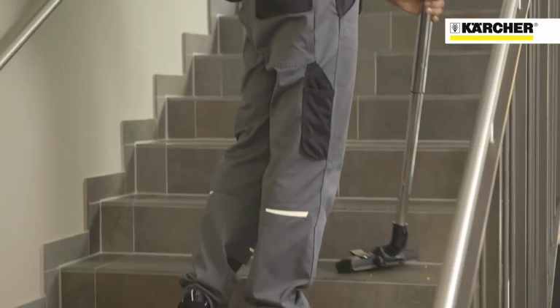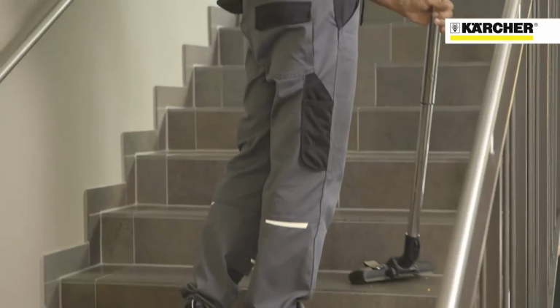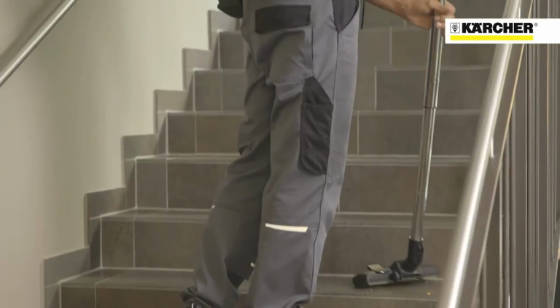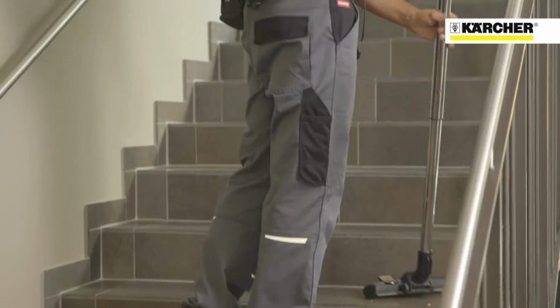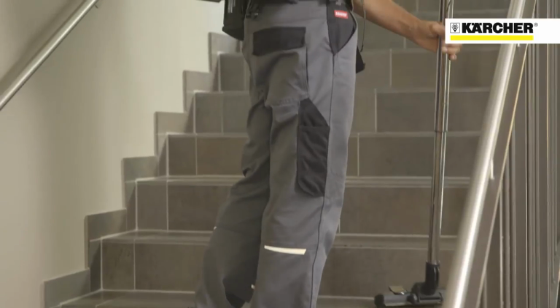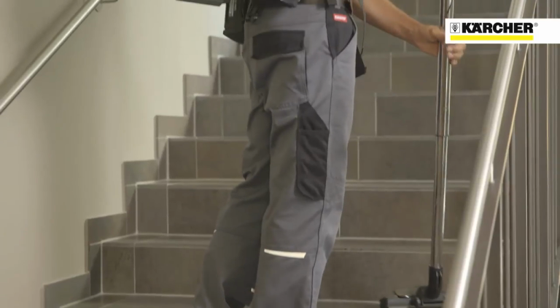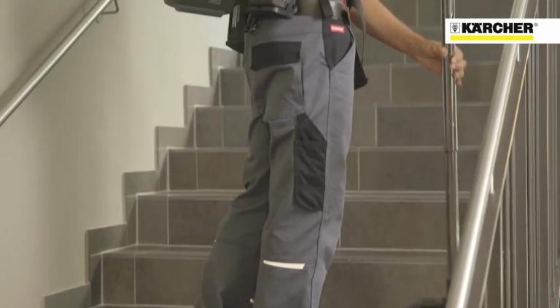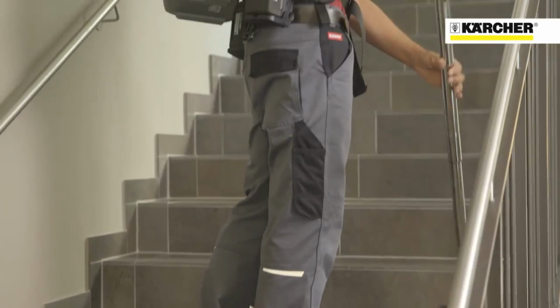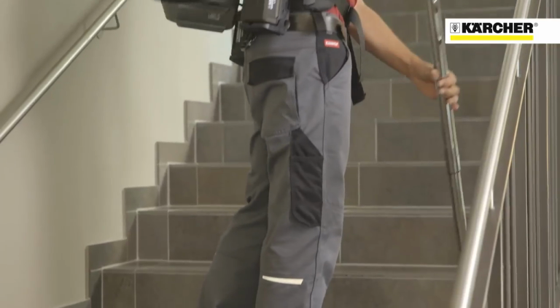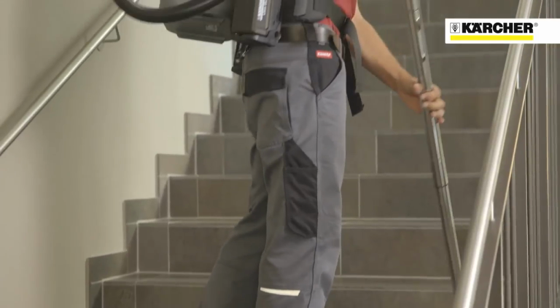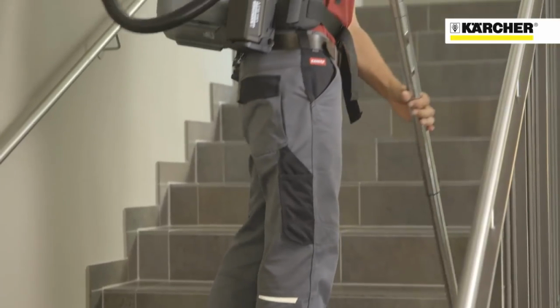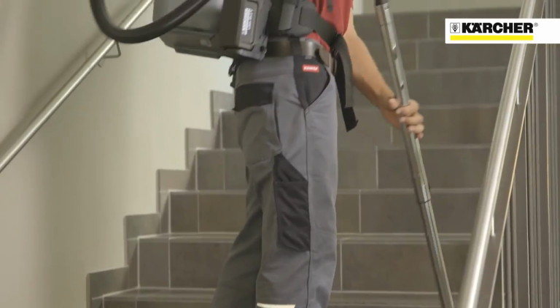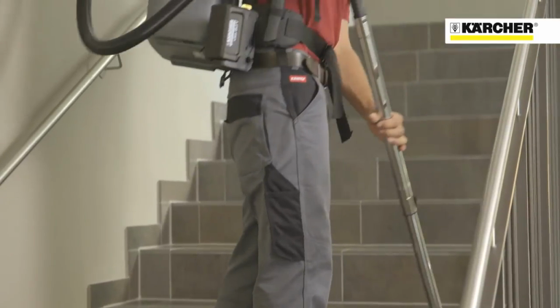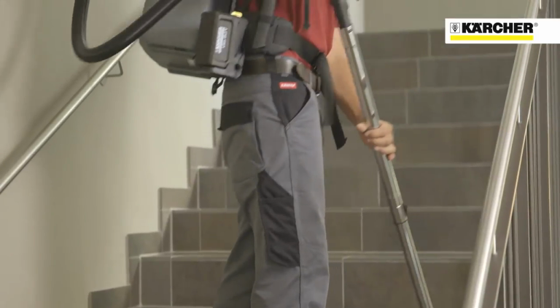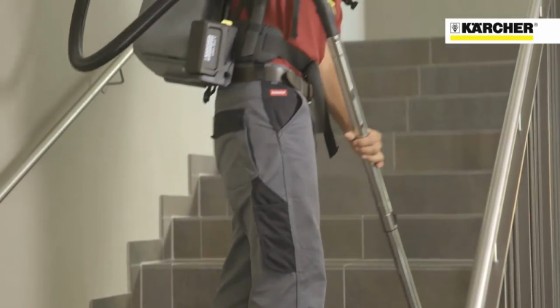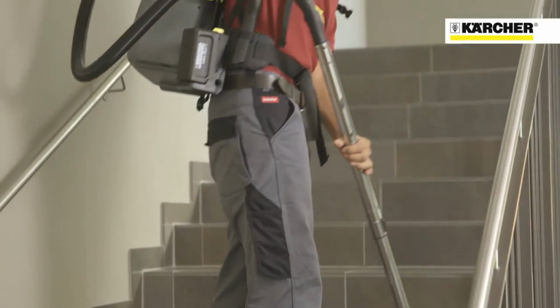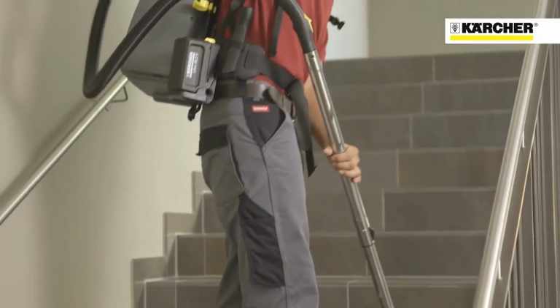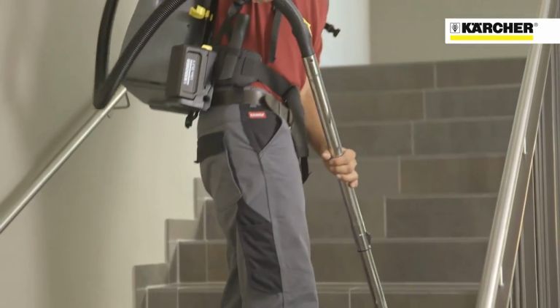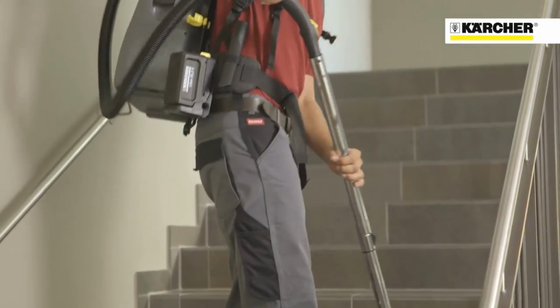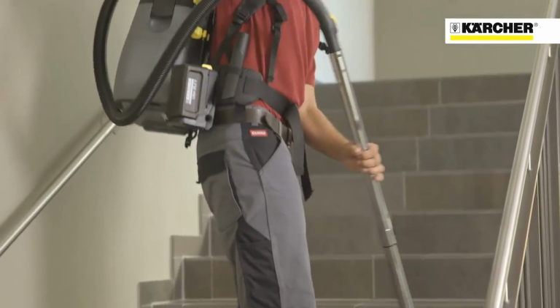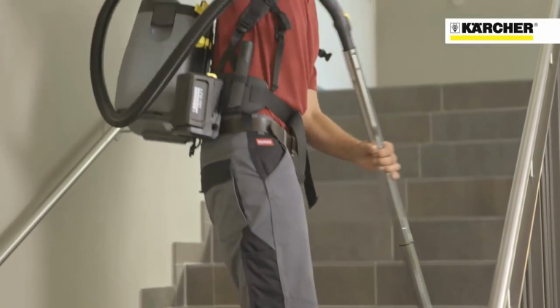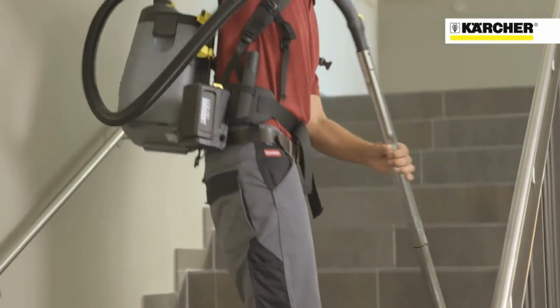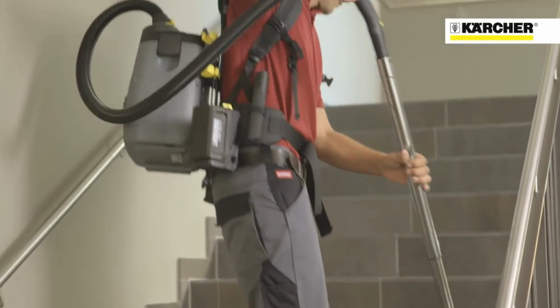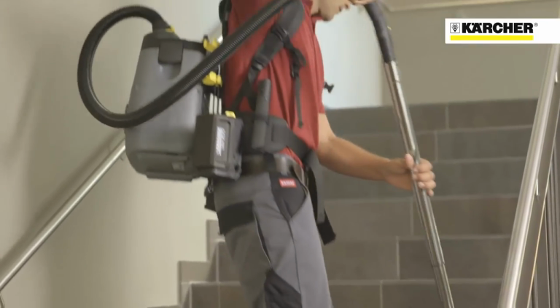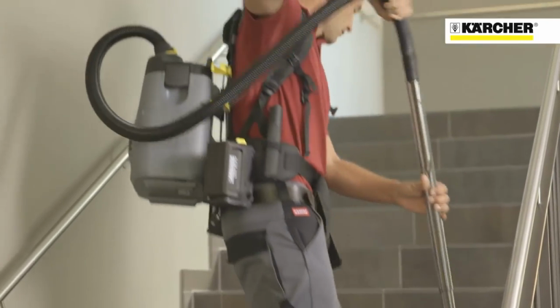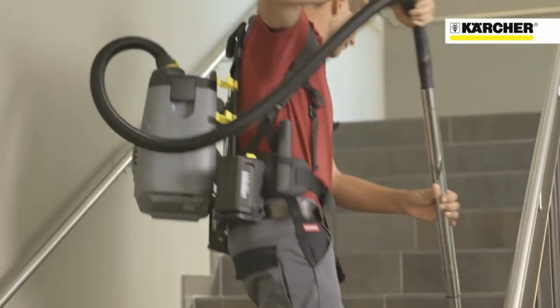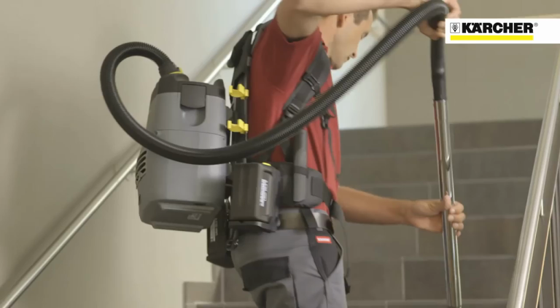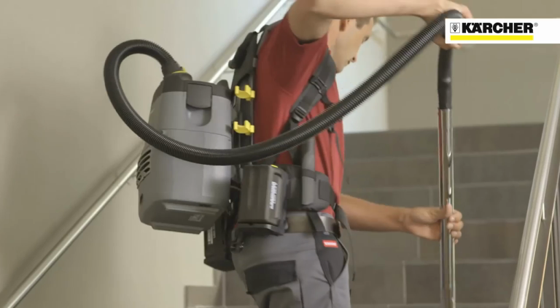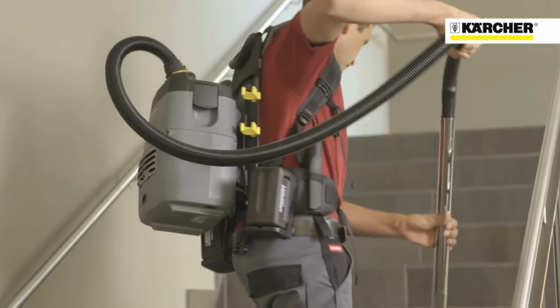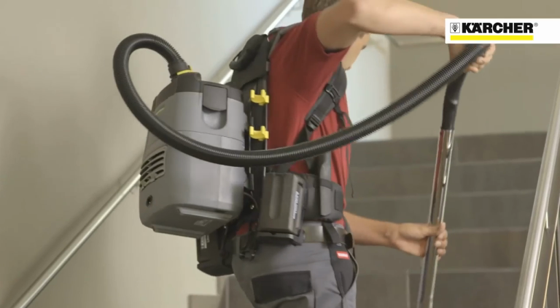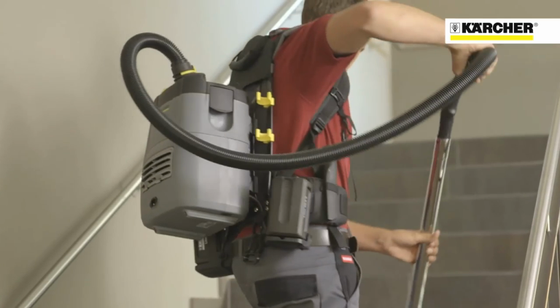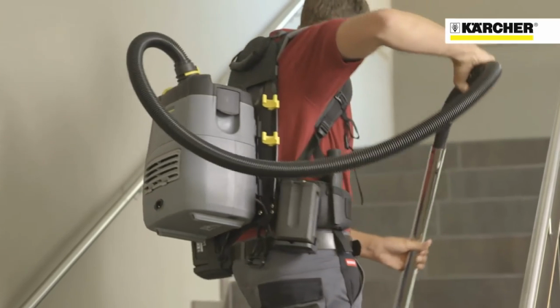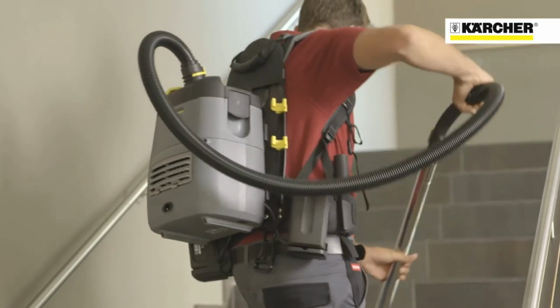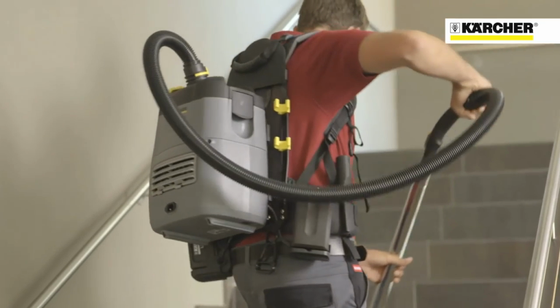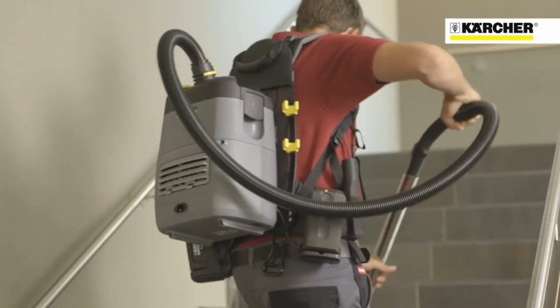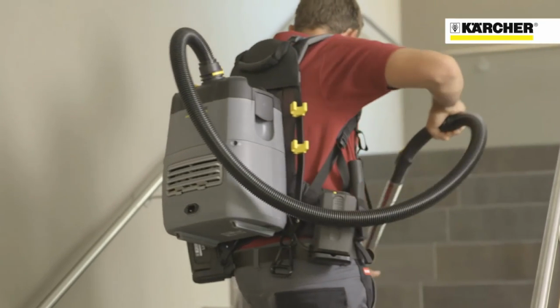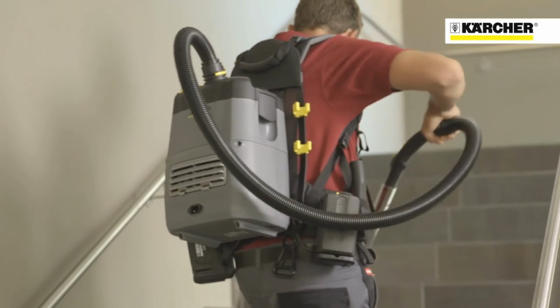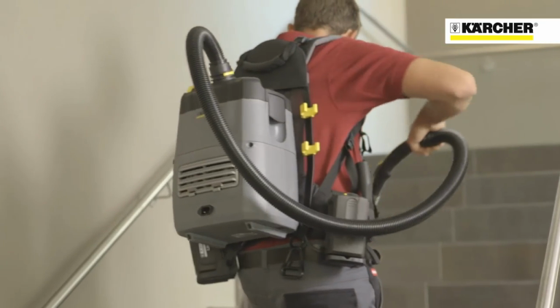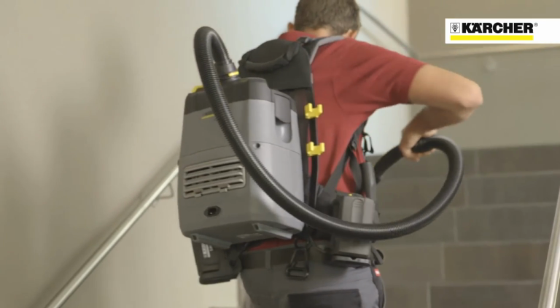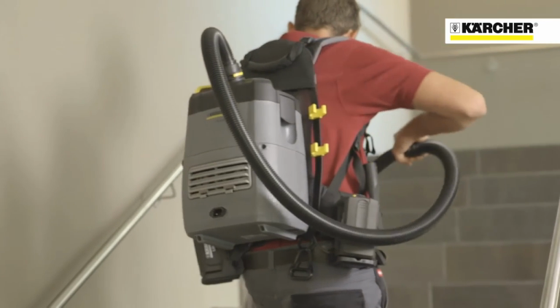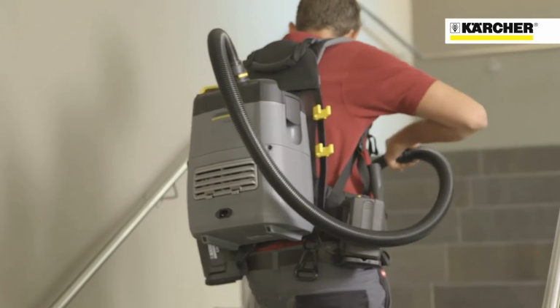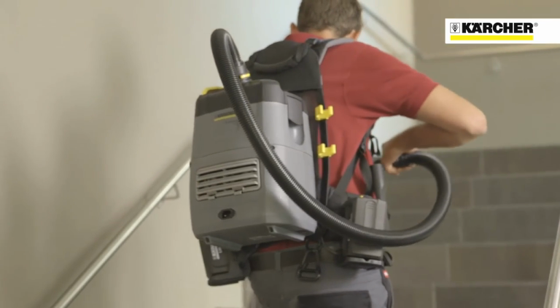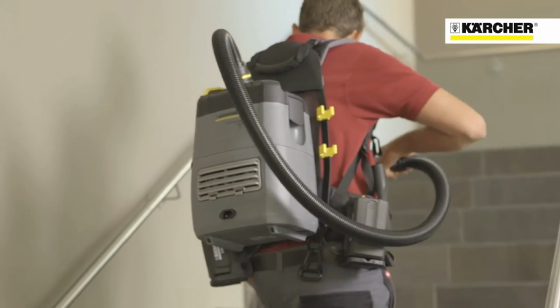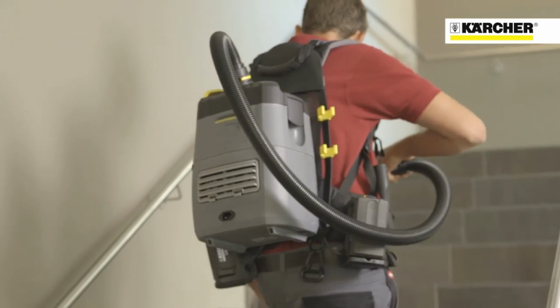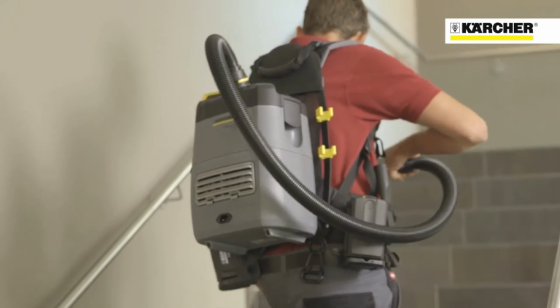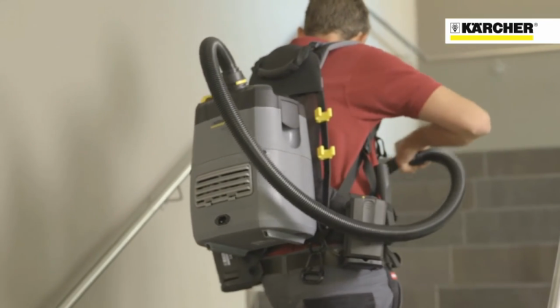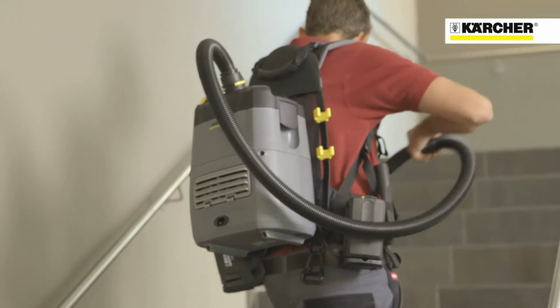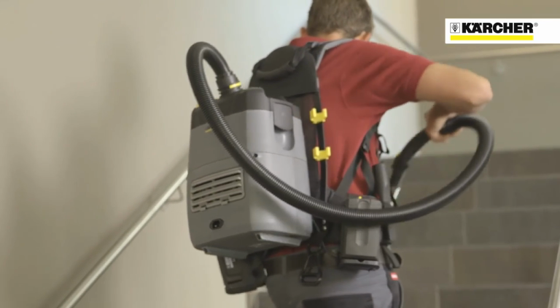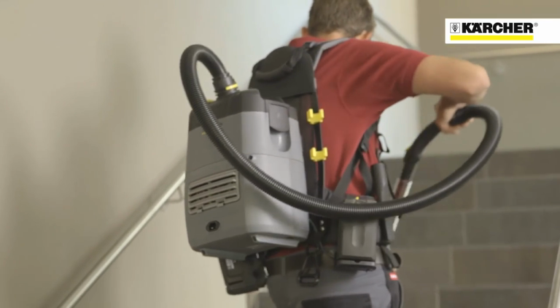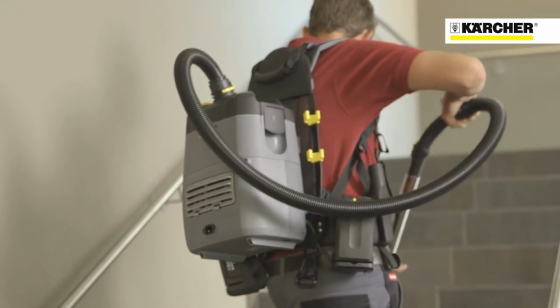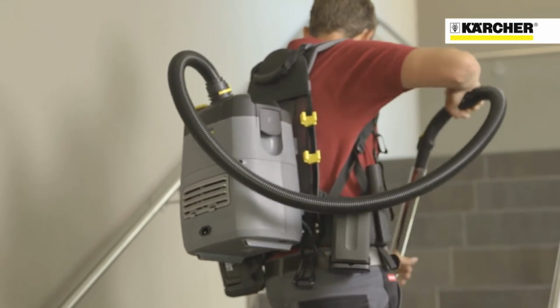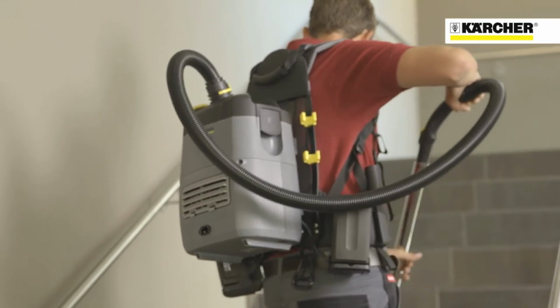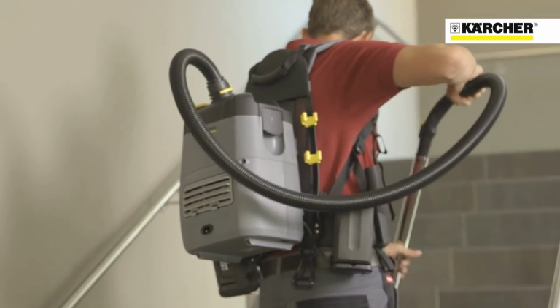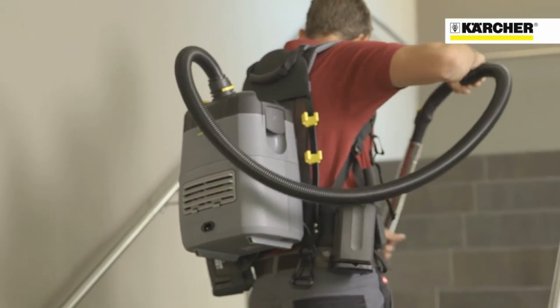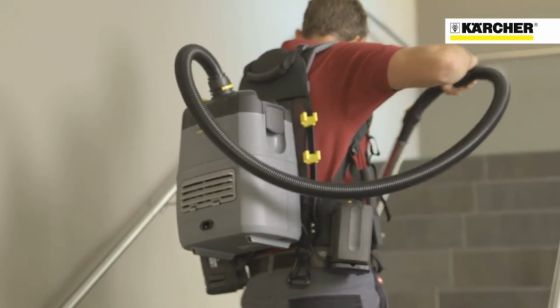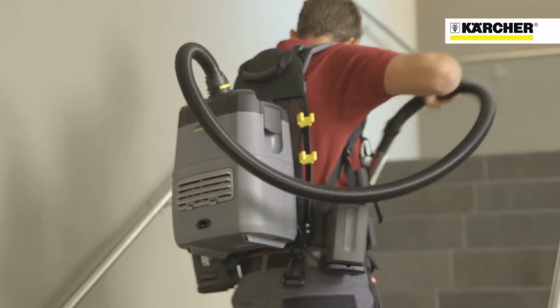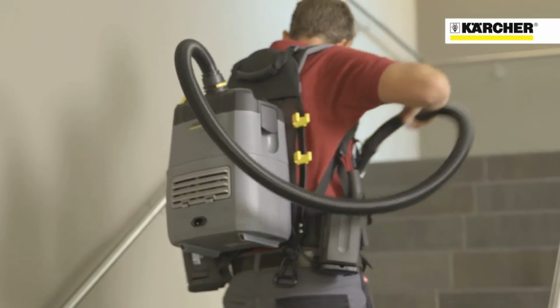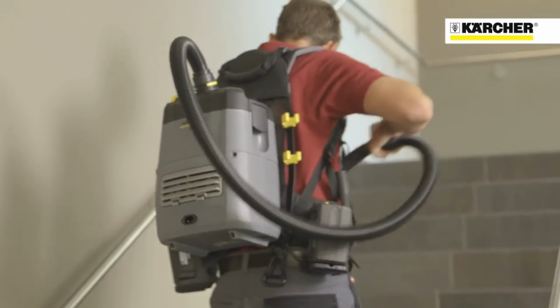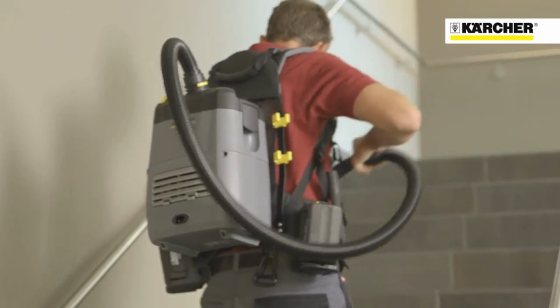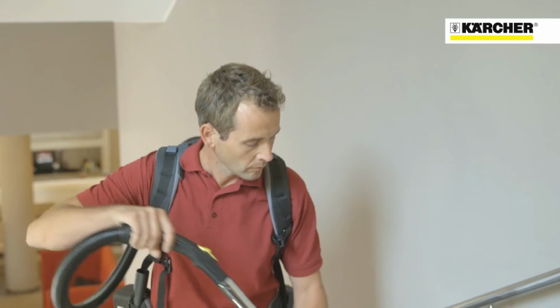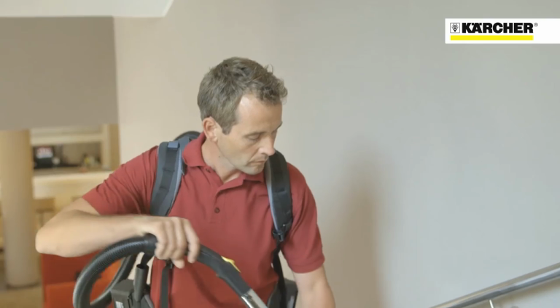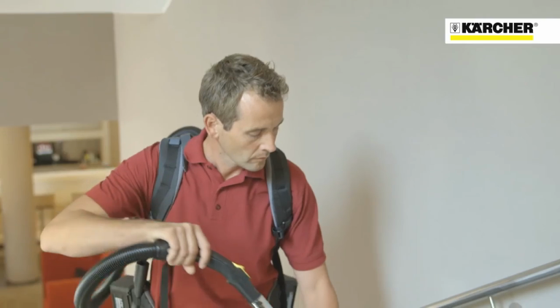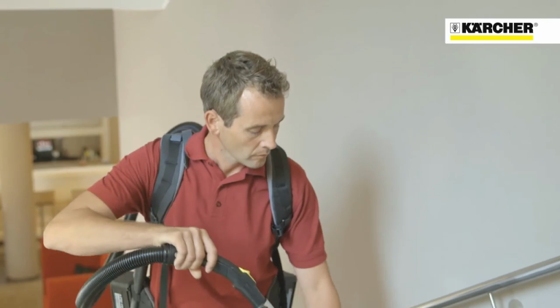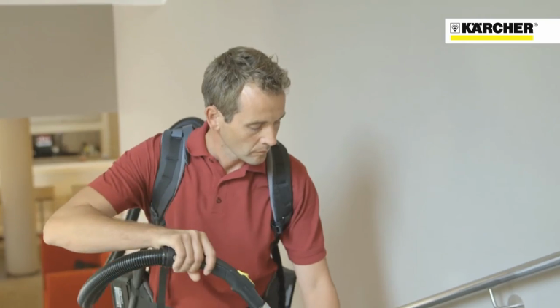The BV51 vacuum cleaner from Karcher: great performance, comfort and convenience.